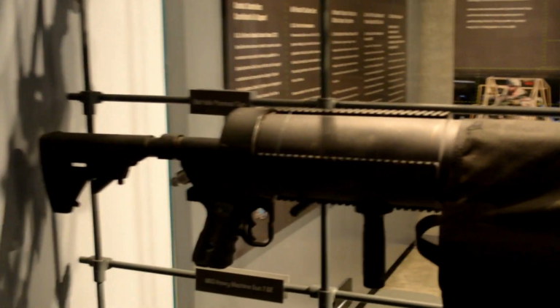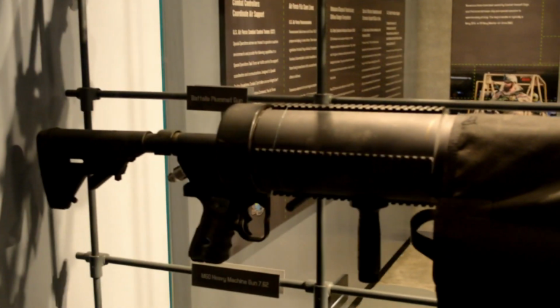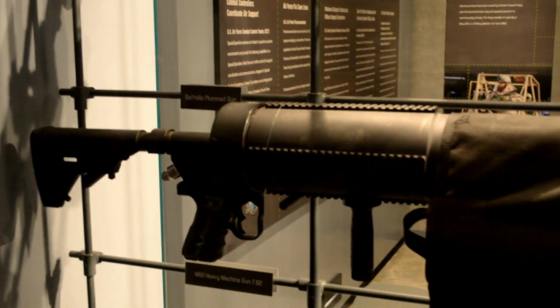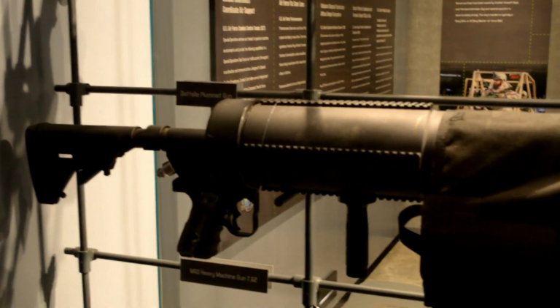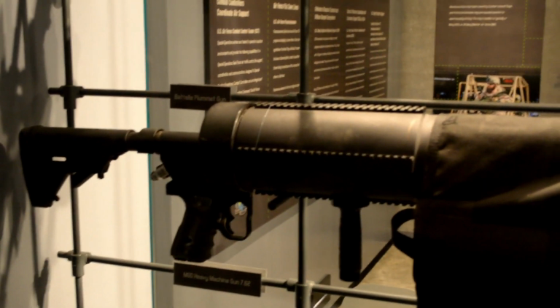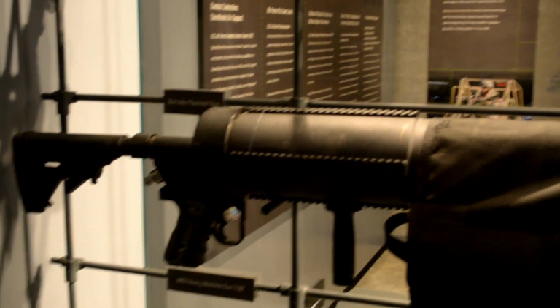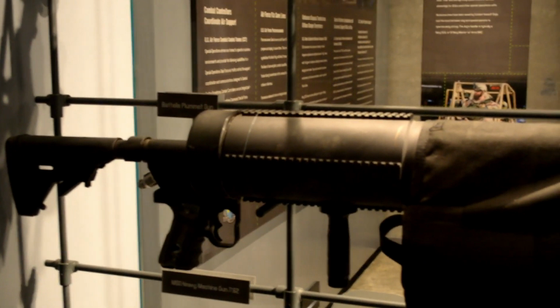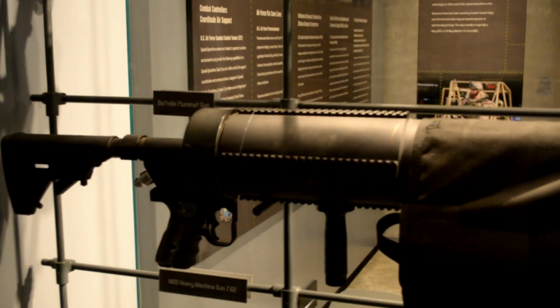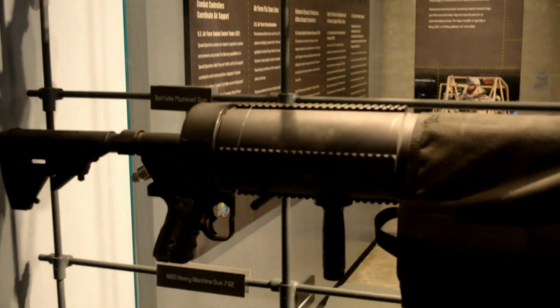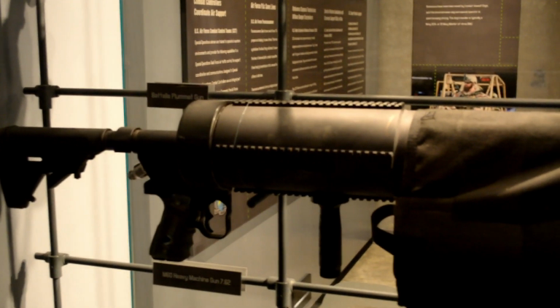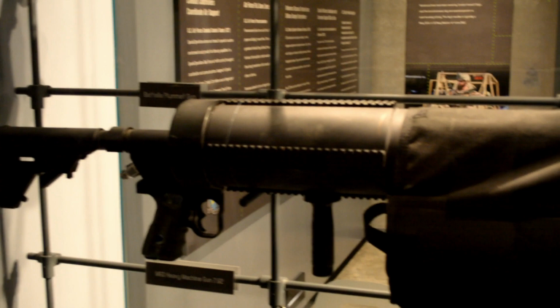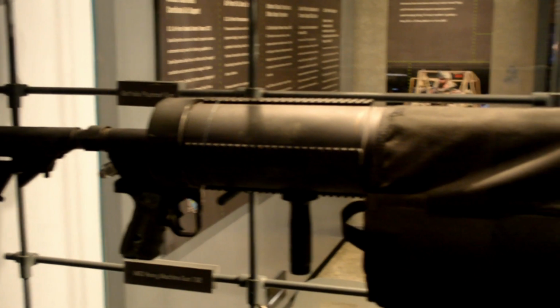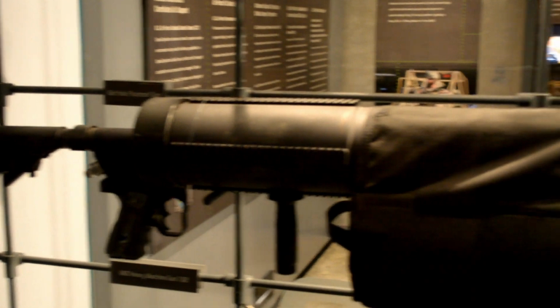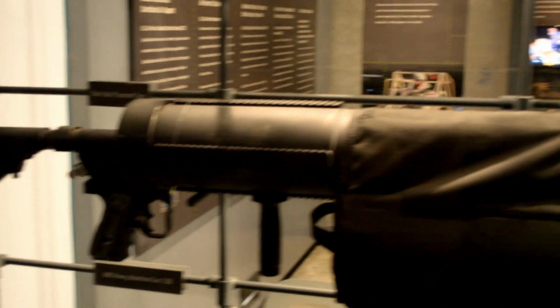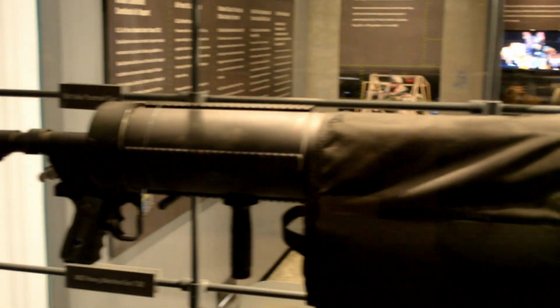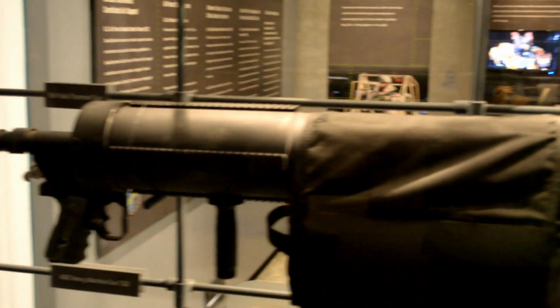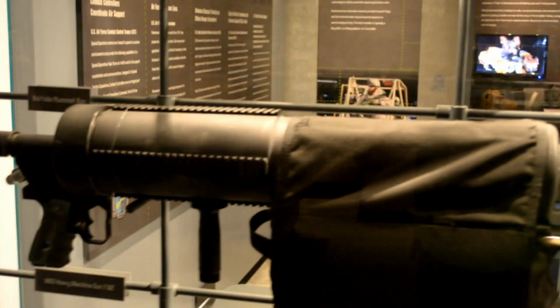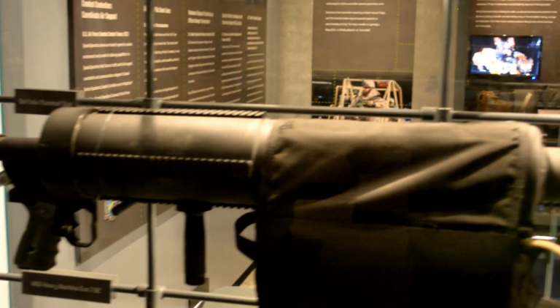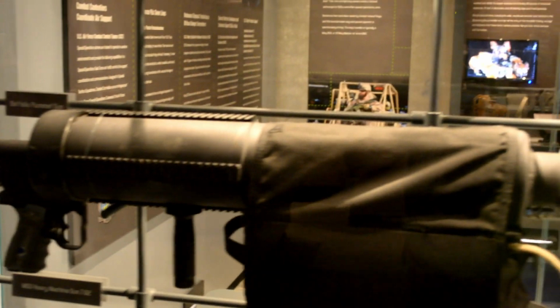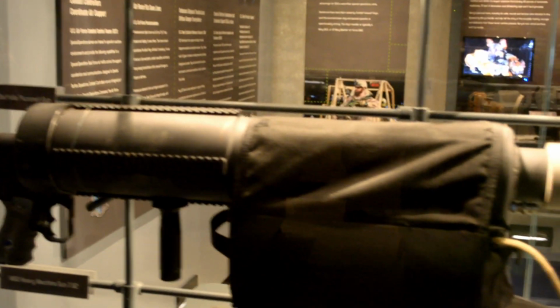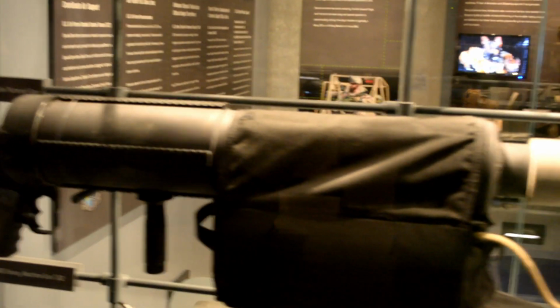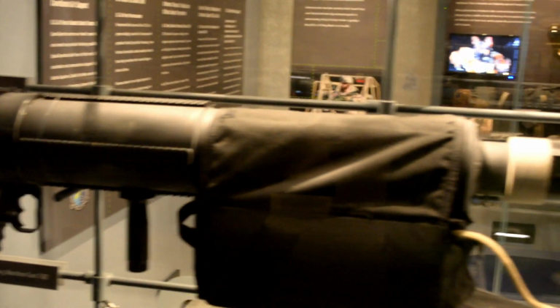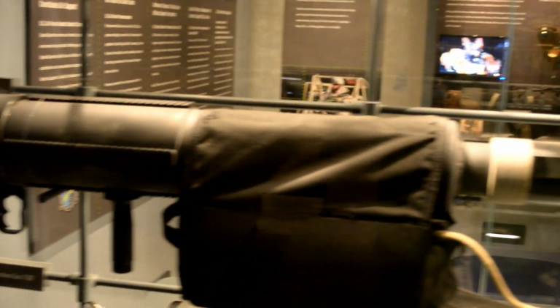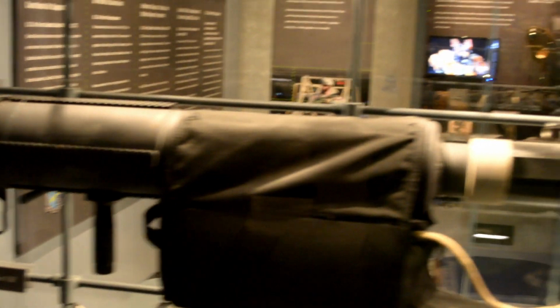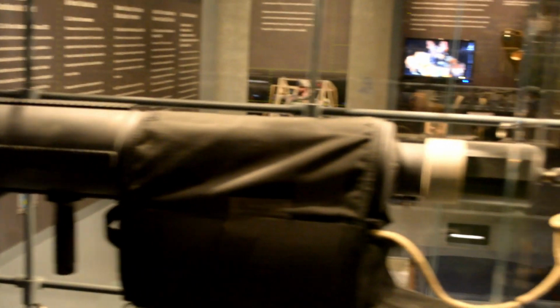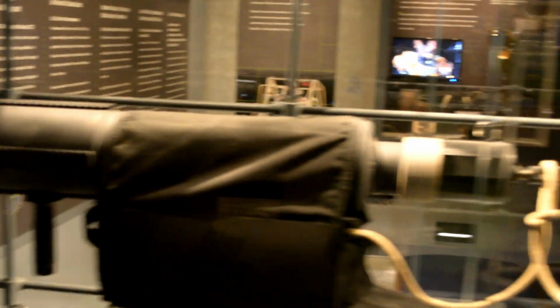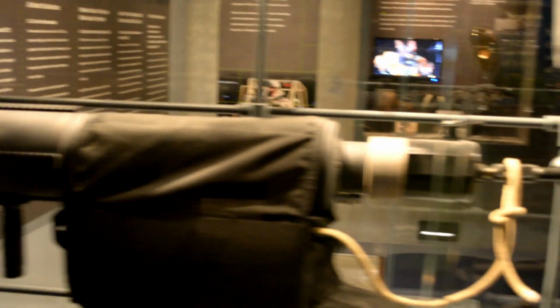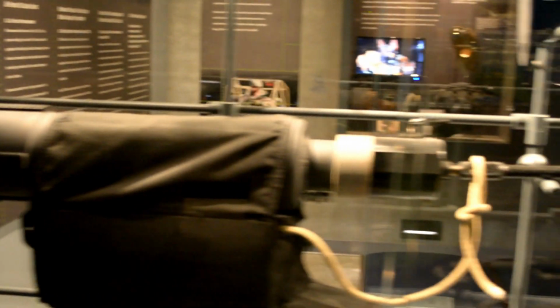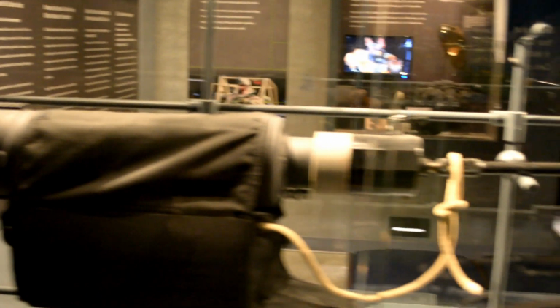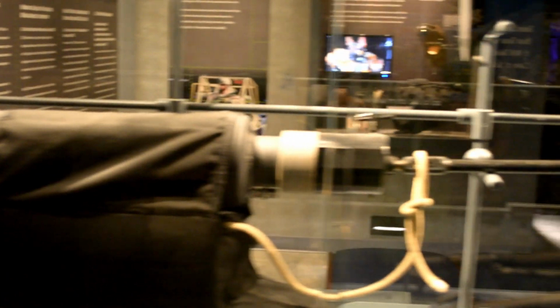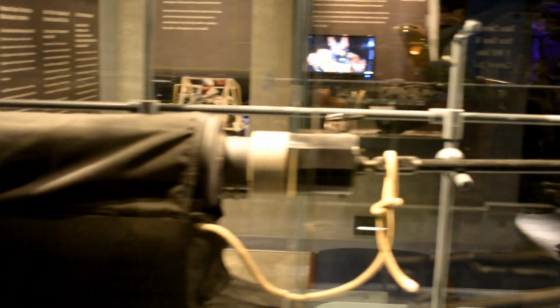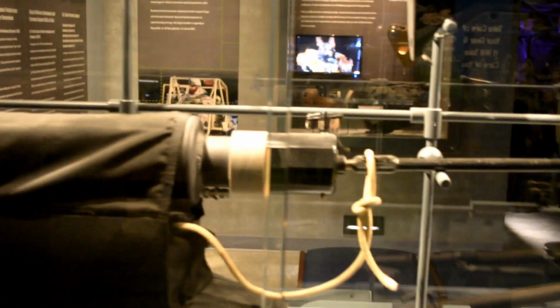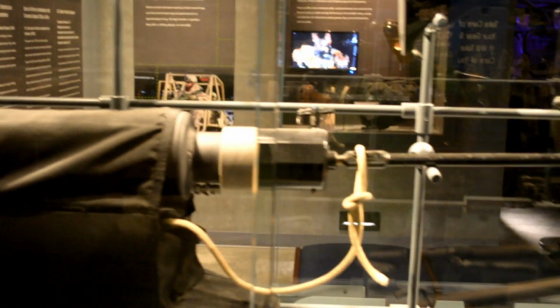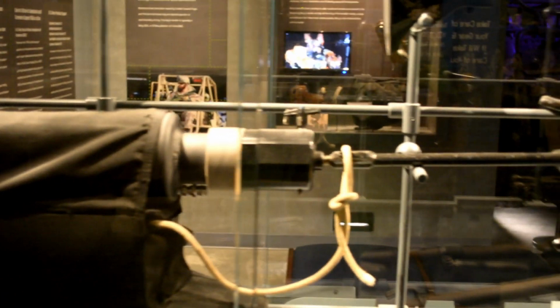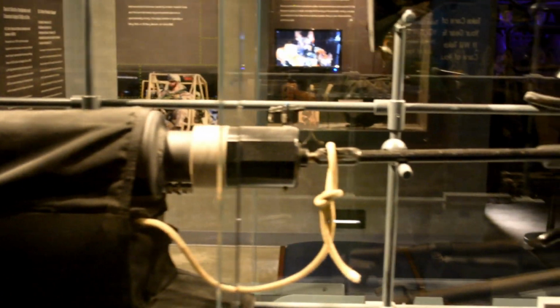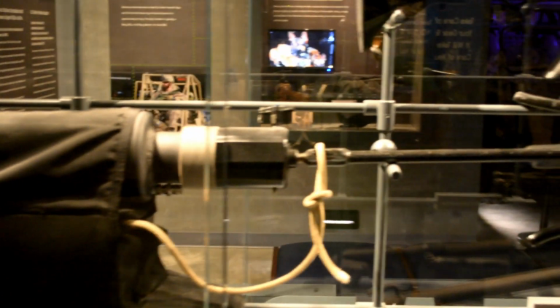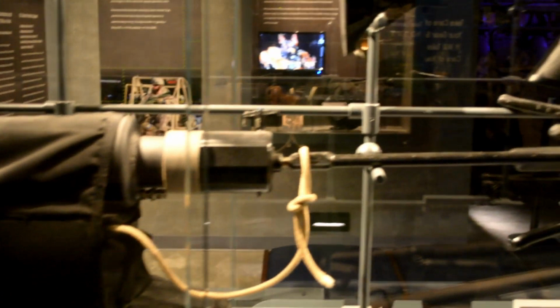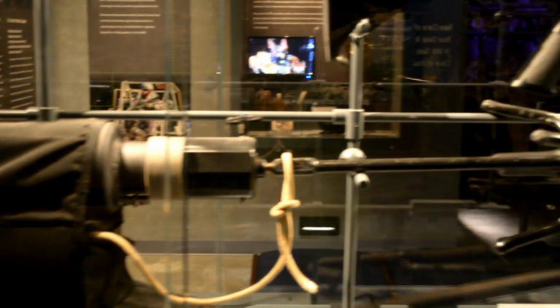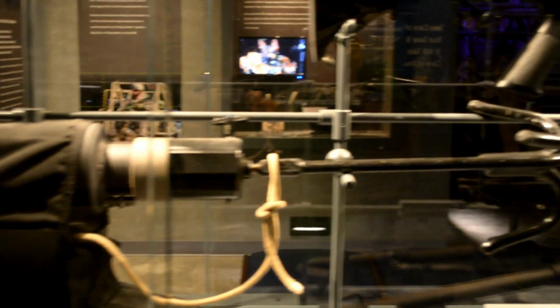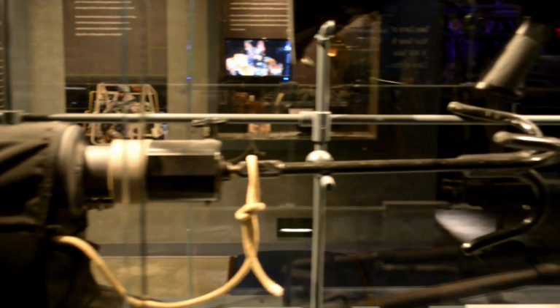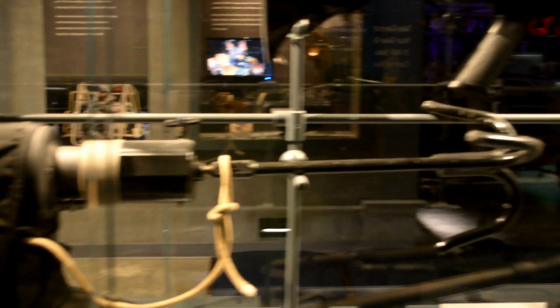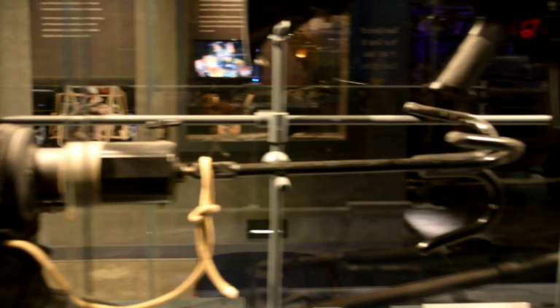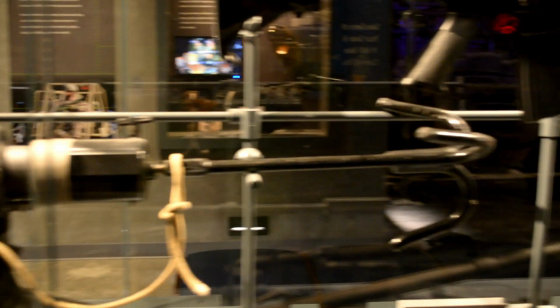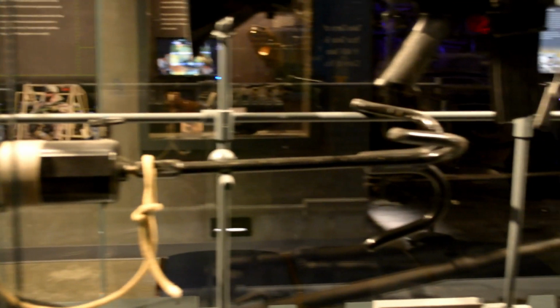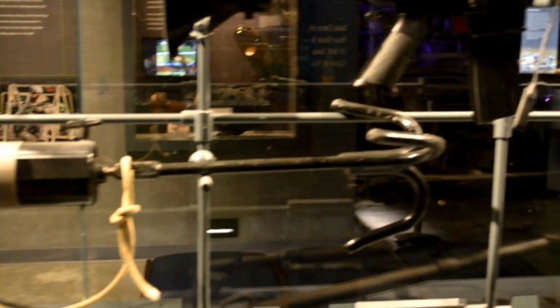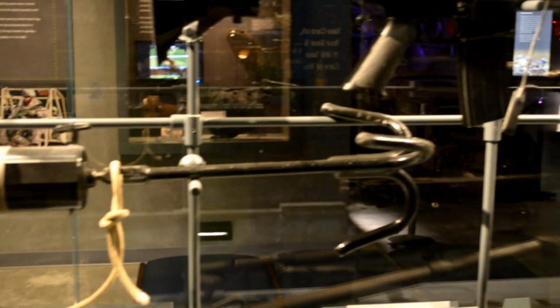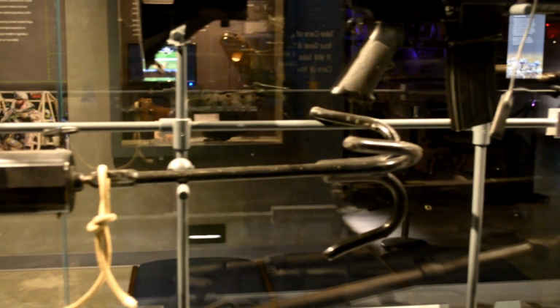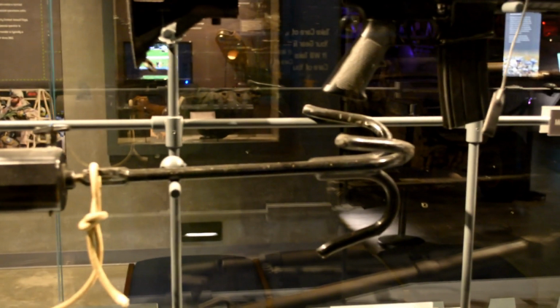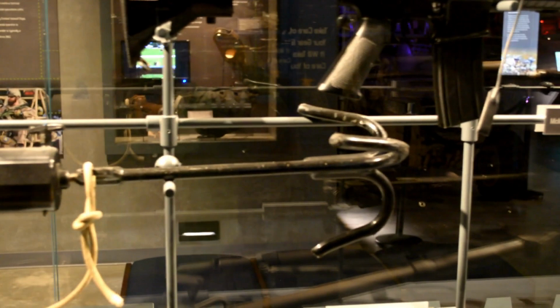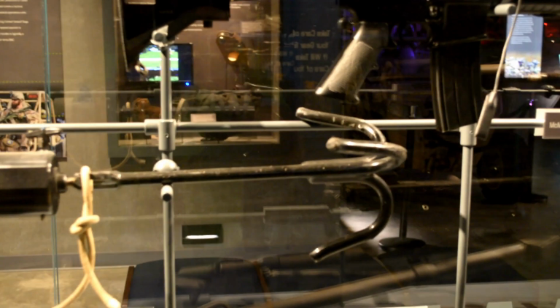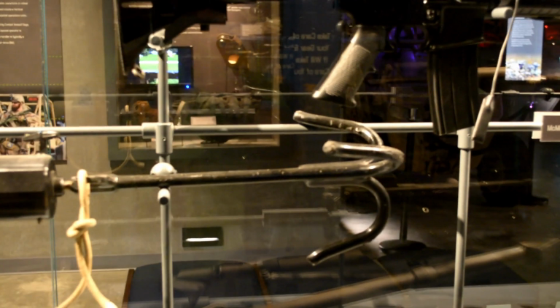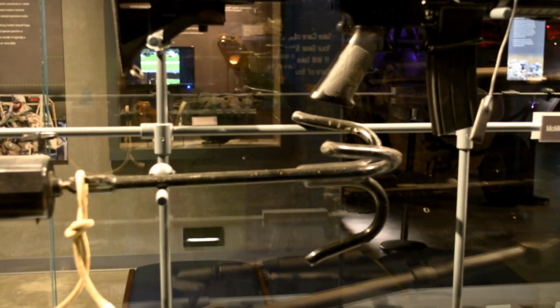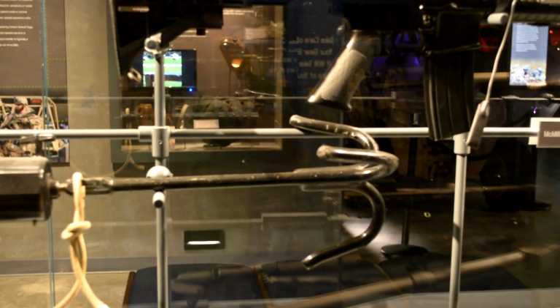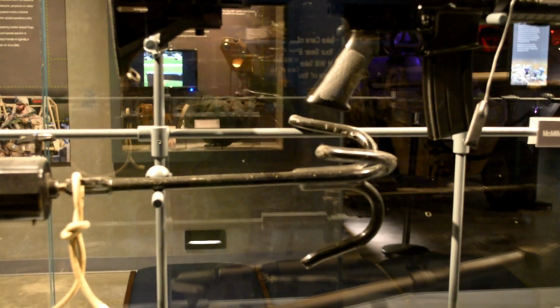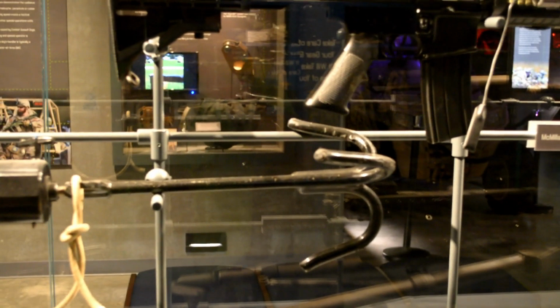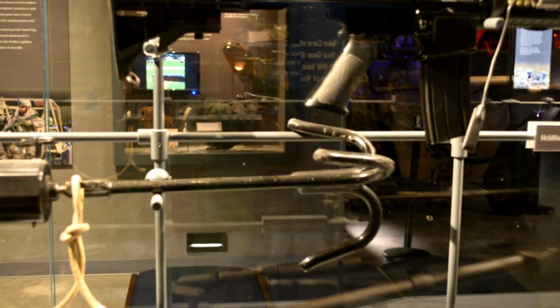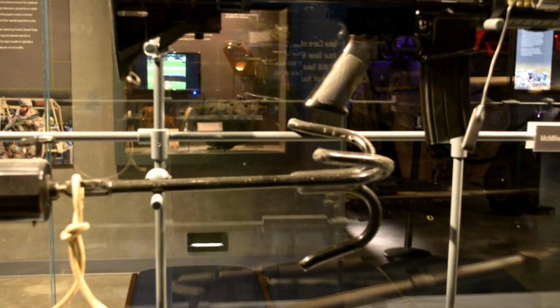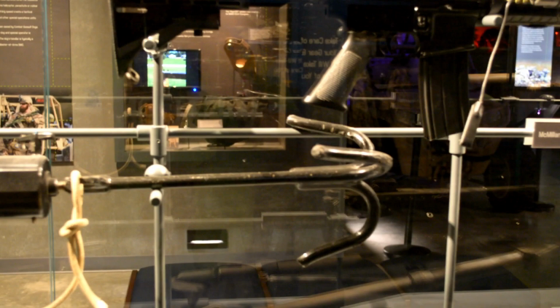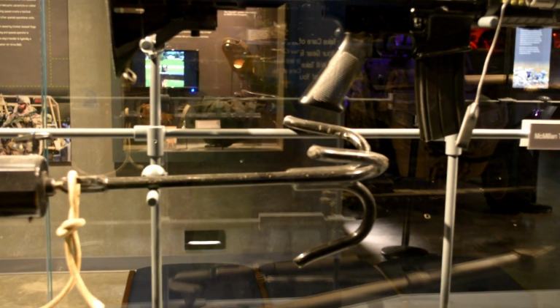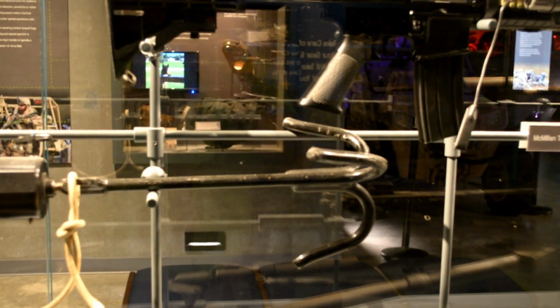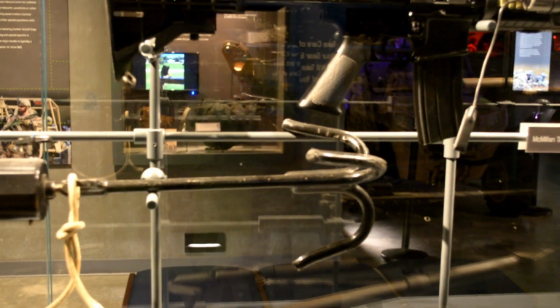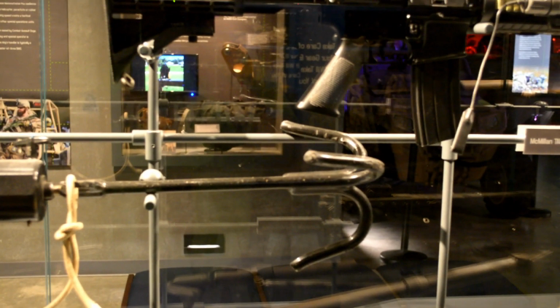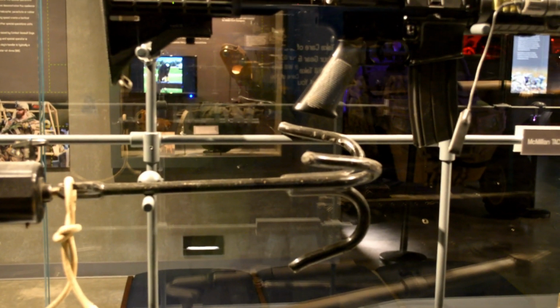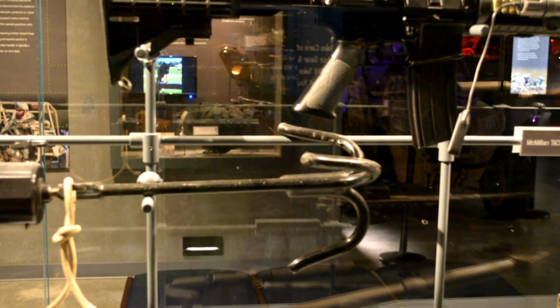This one here is really neat. Check out the grappling hook on the end of it.